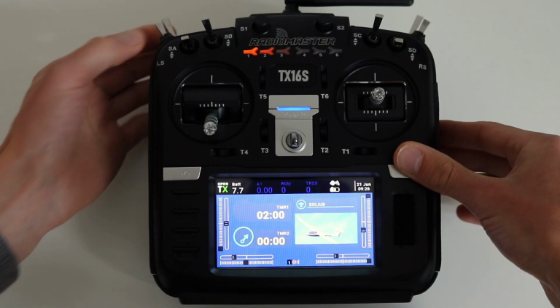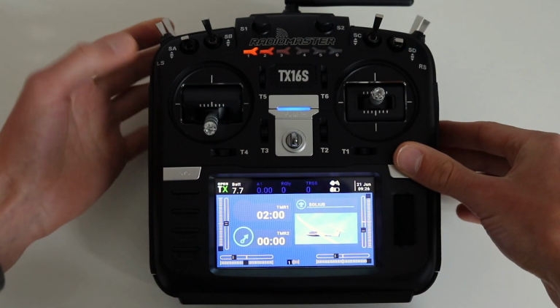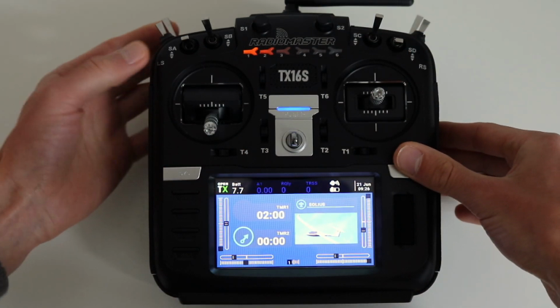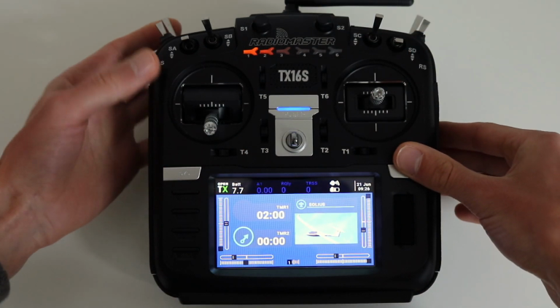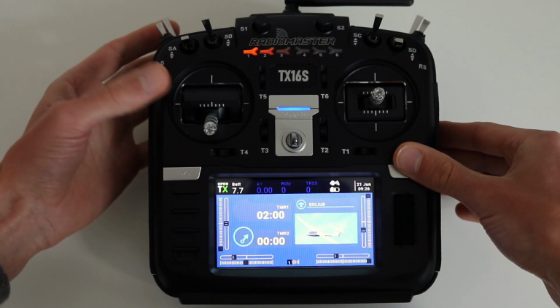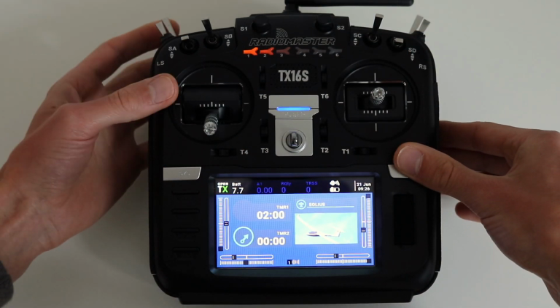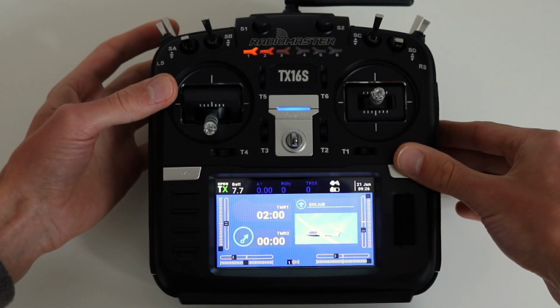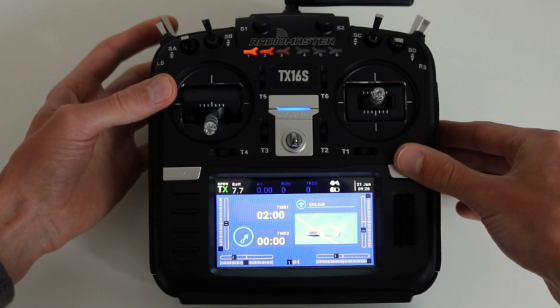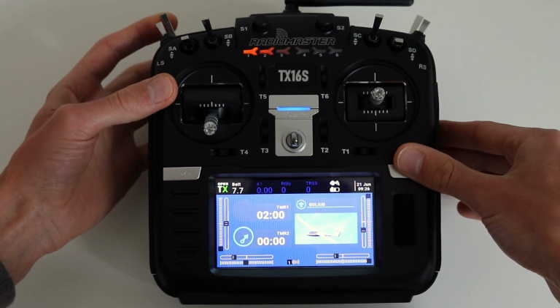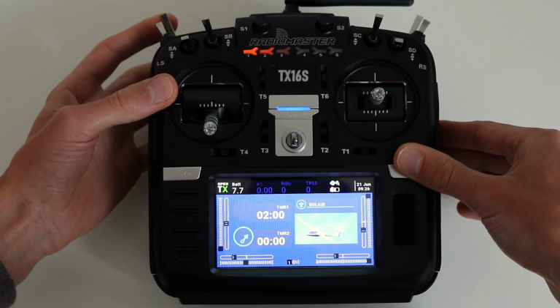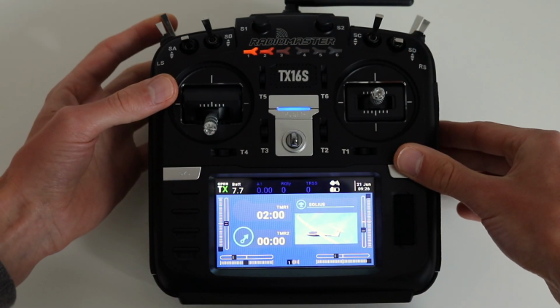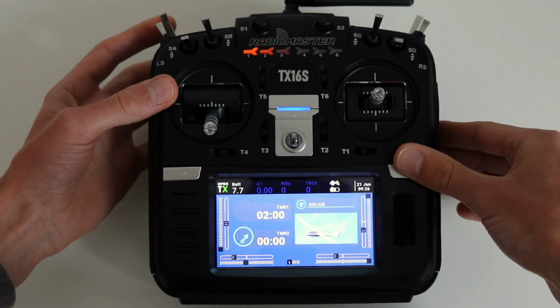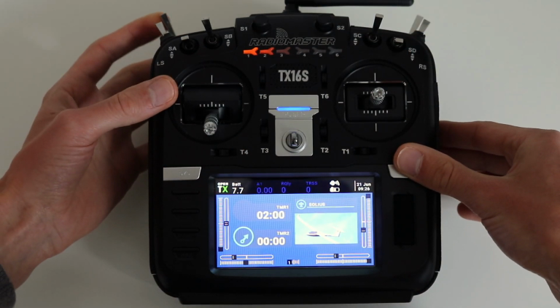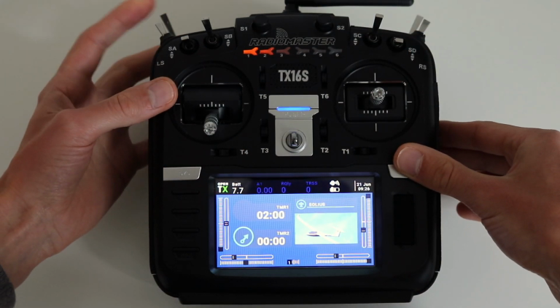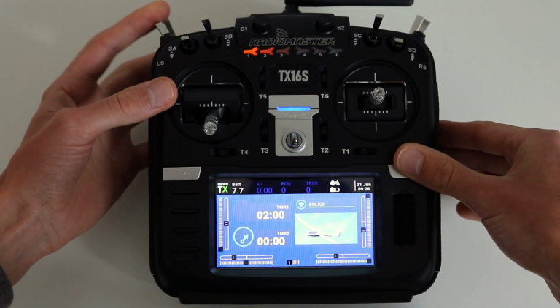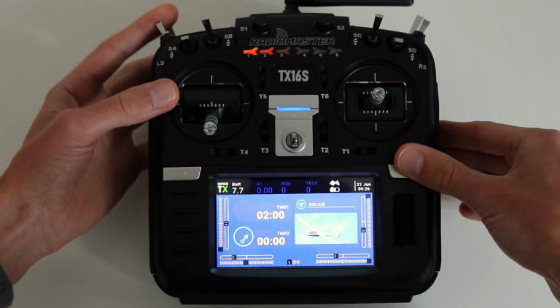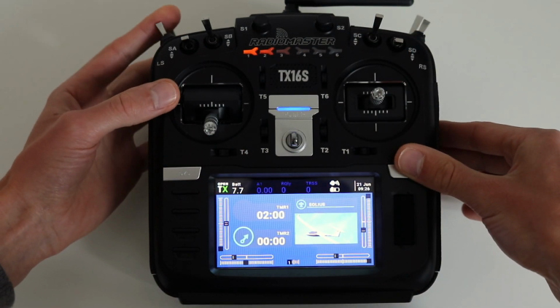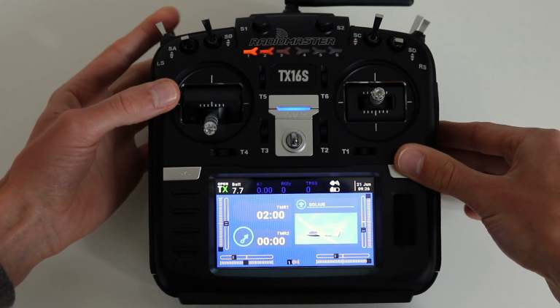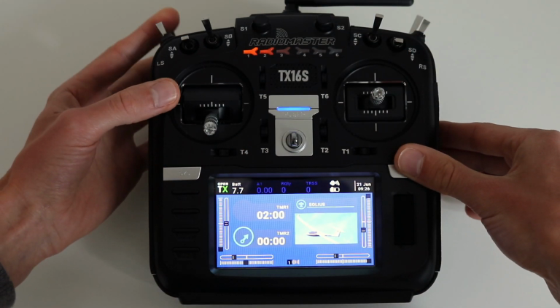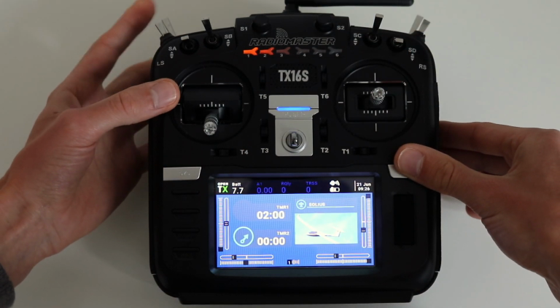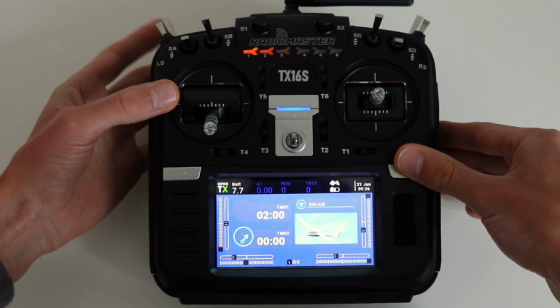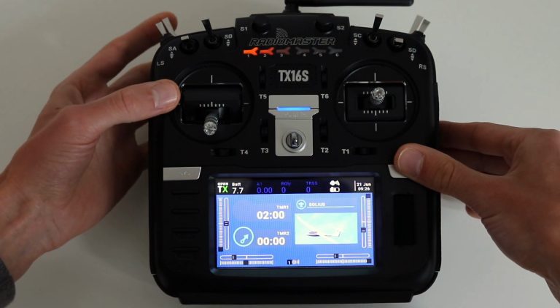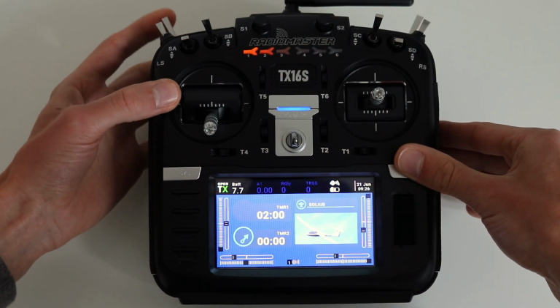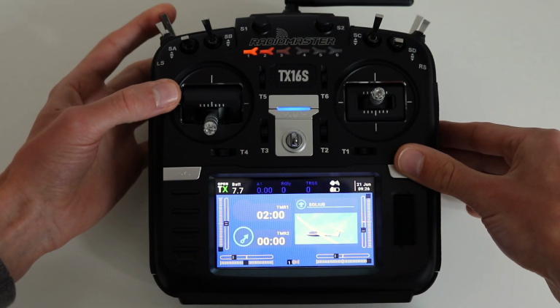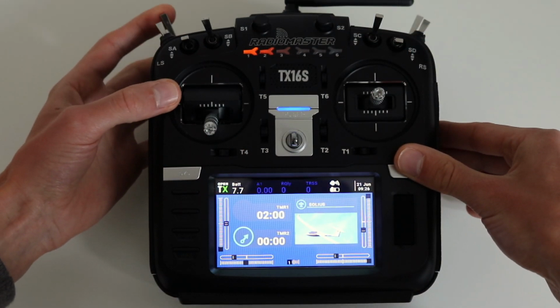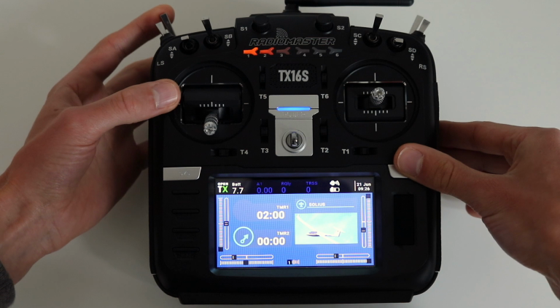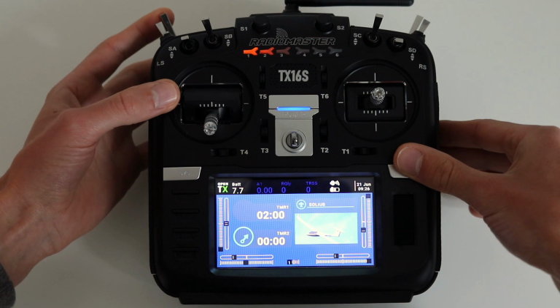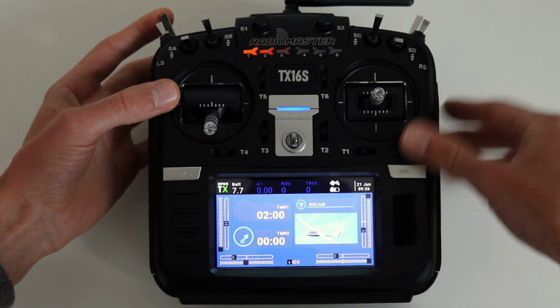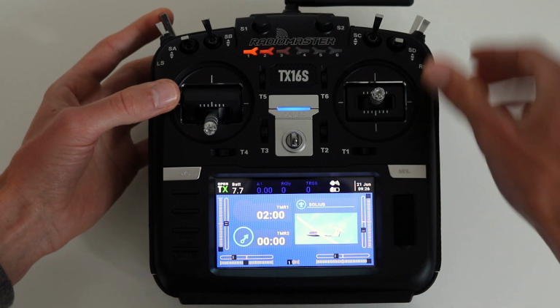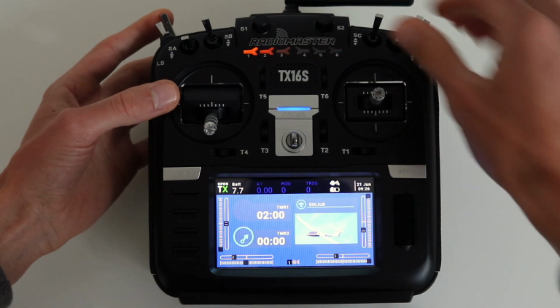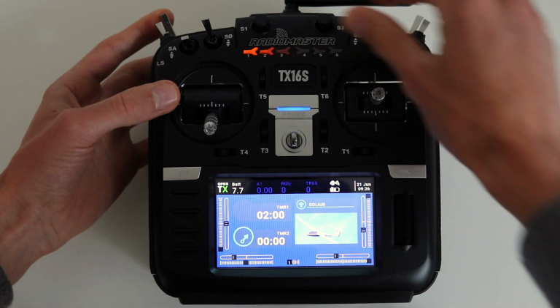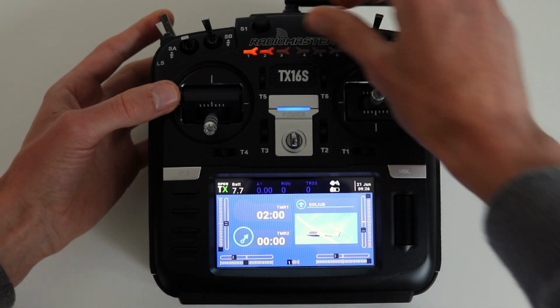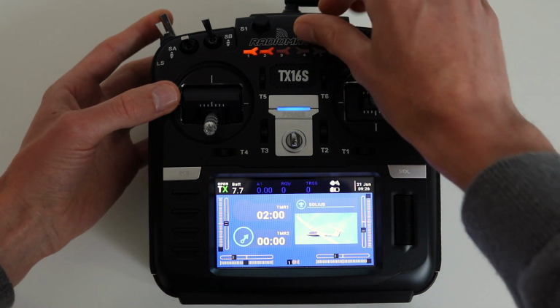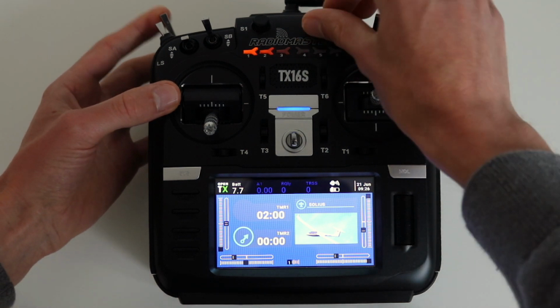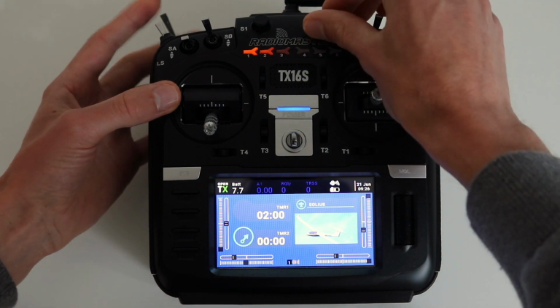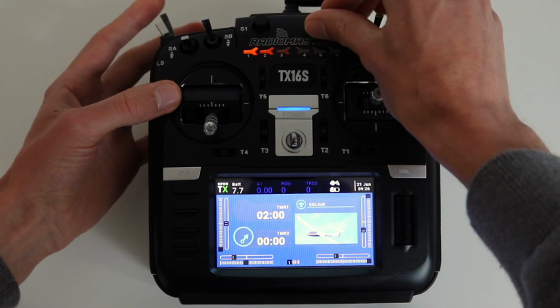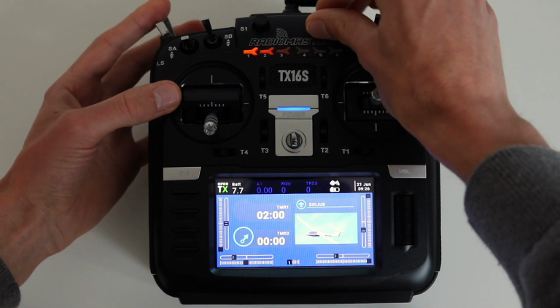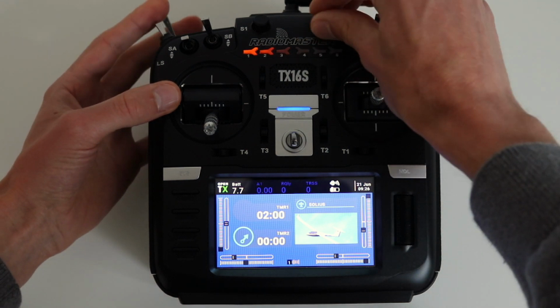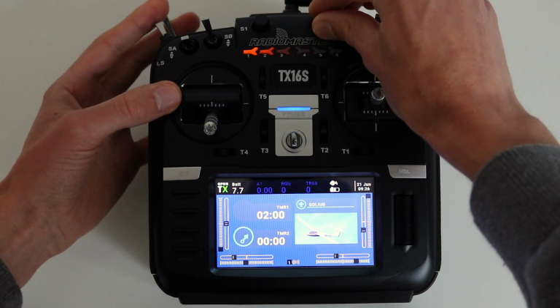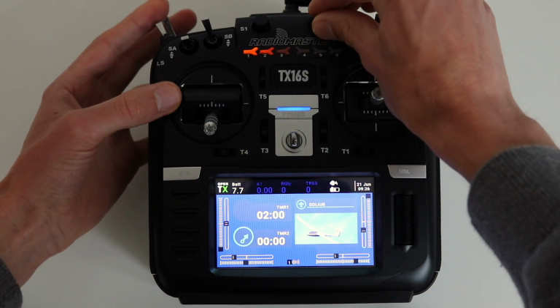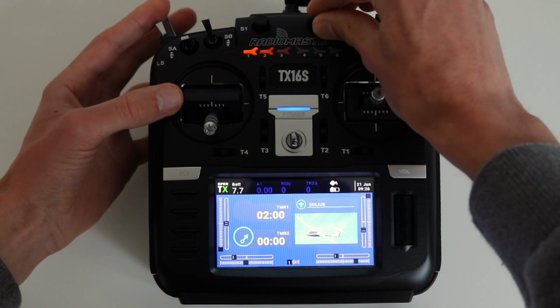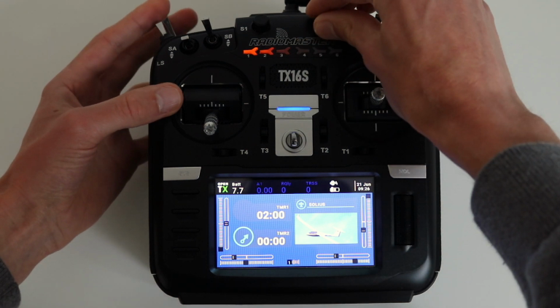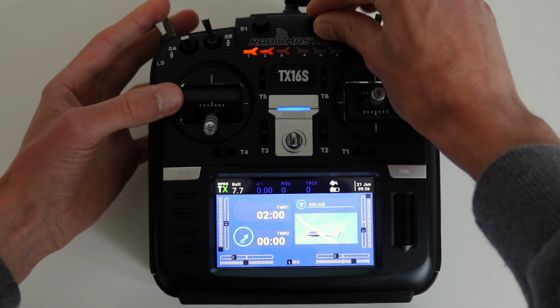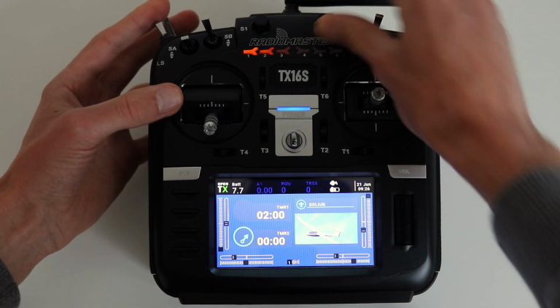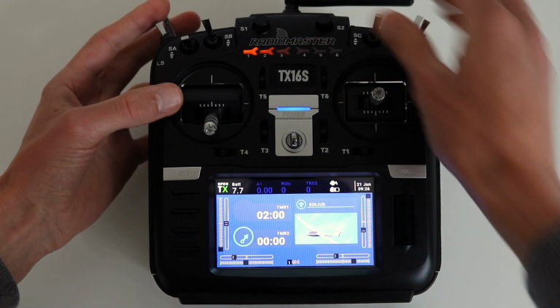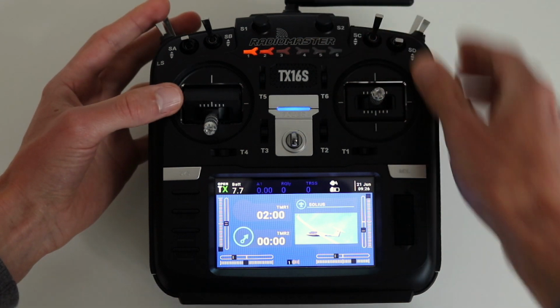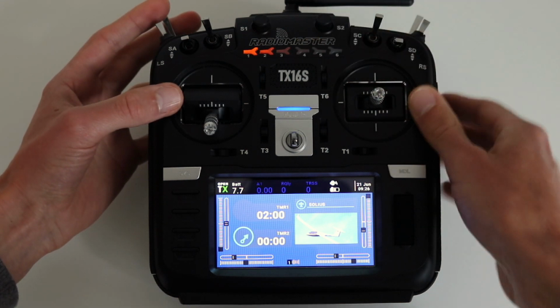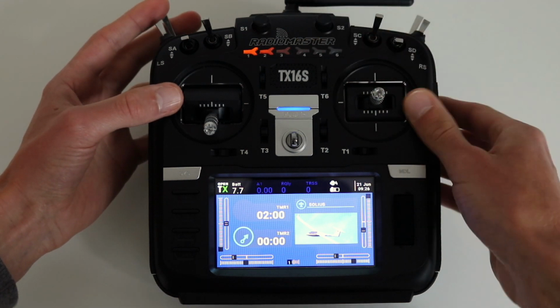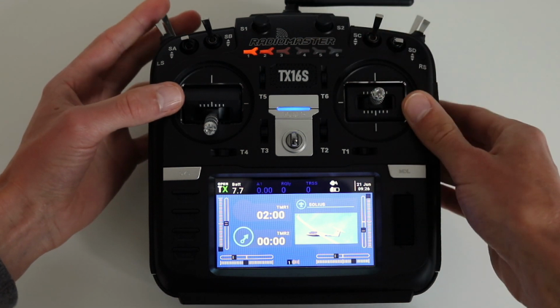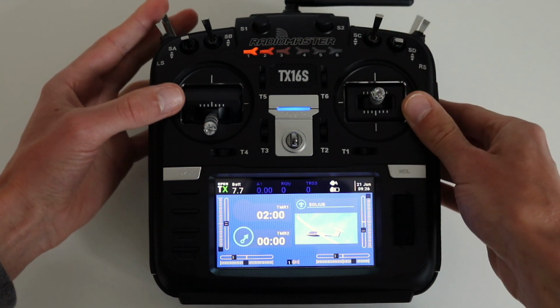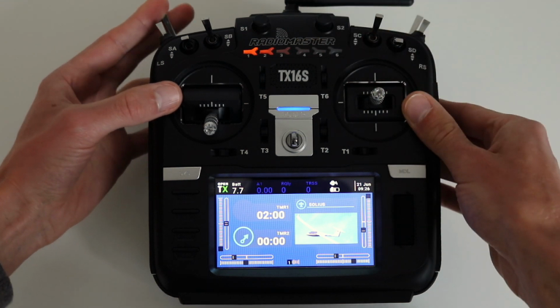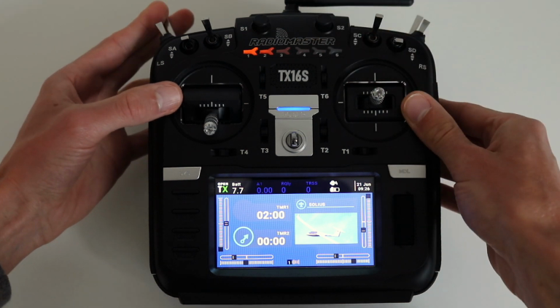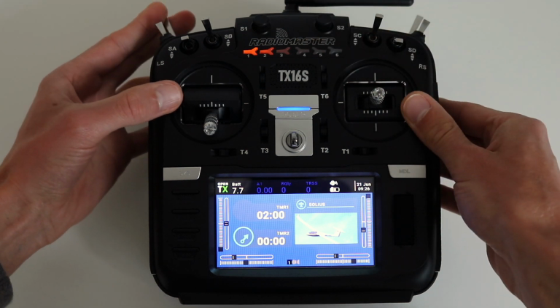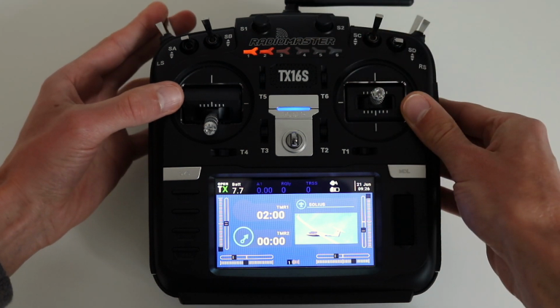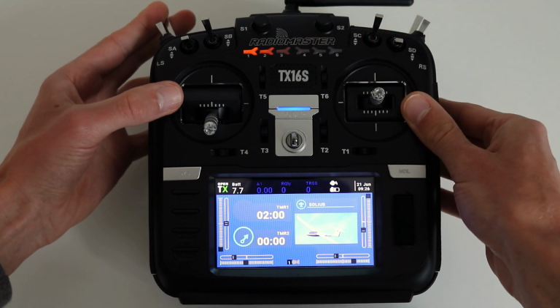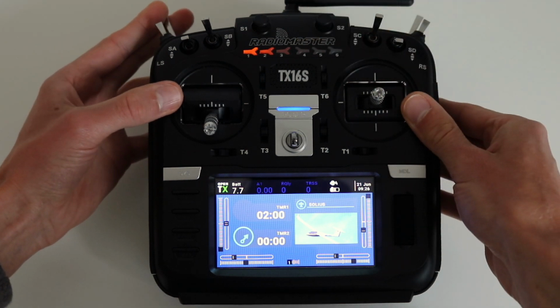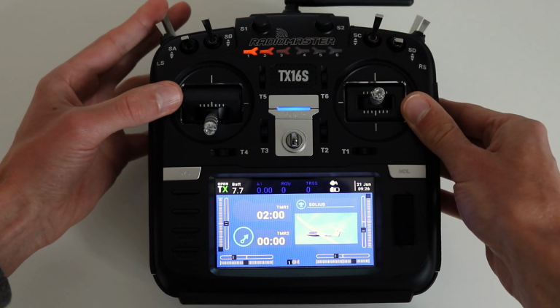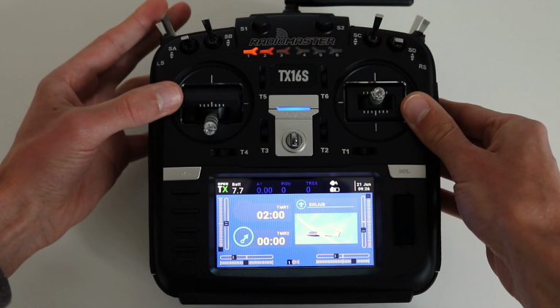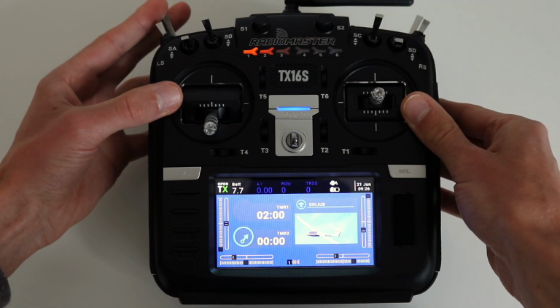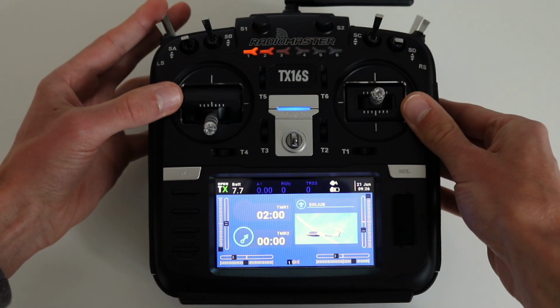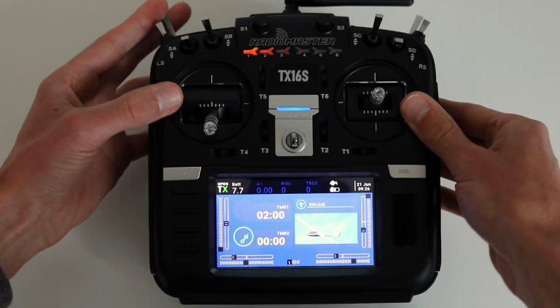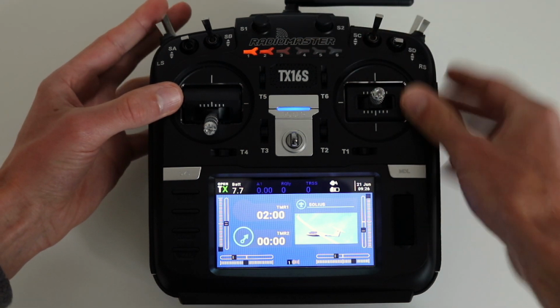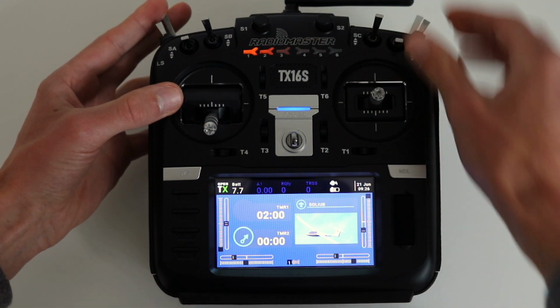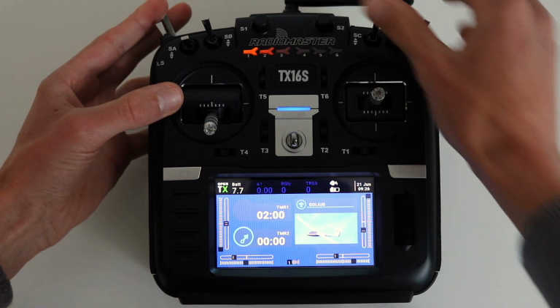Let's have a look at the stats. Engine off. Engine on. Engine off.